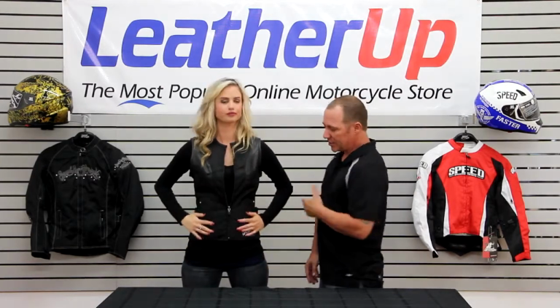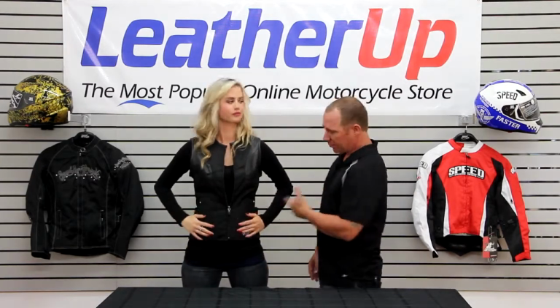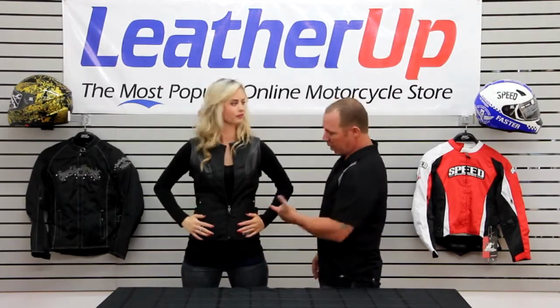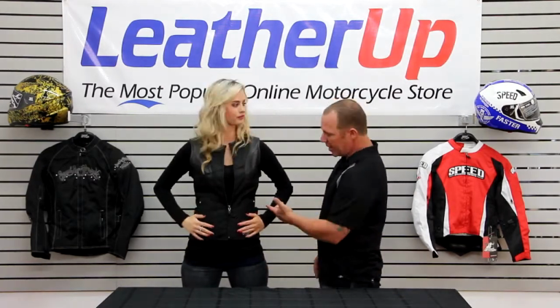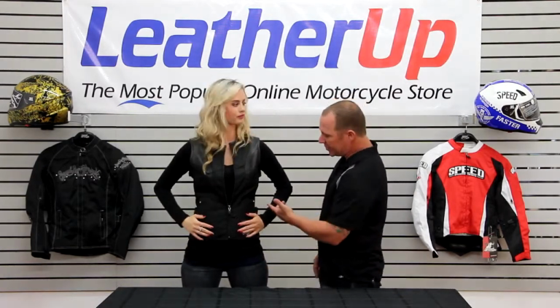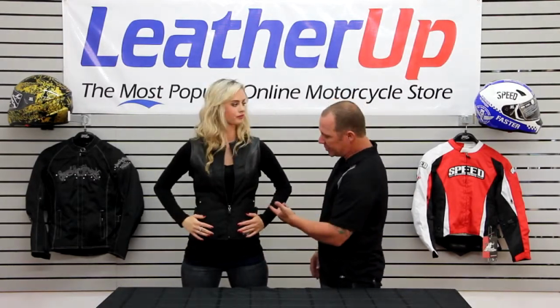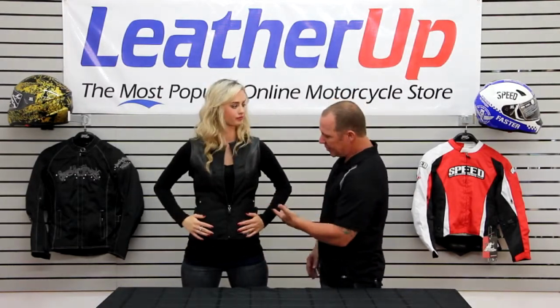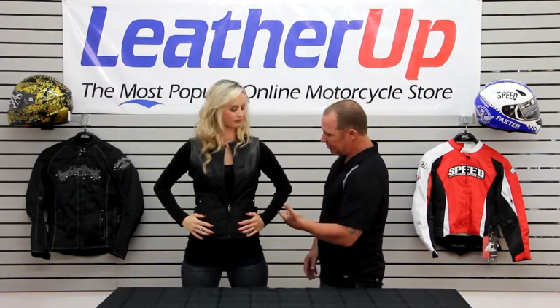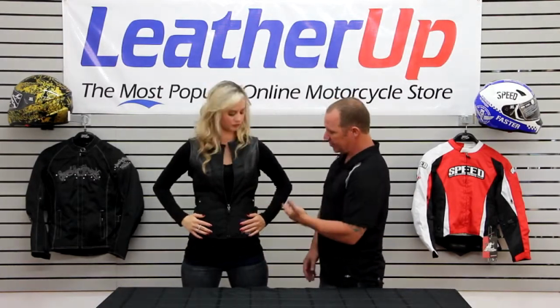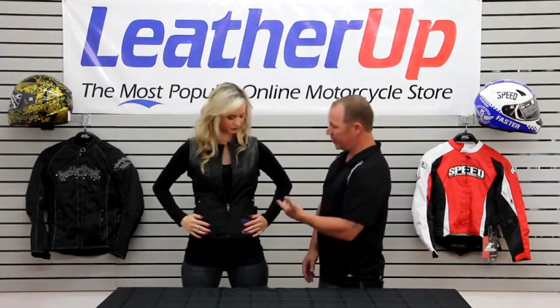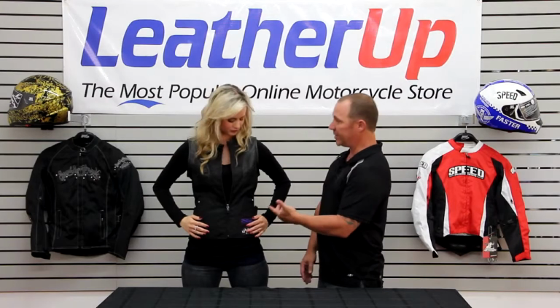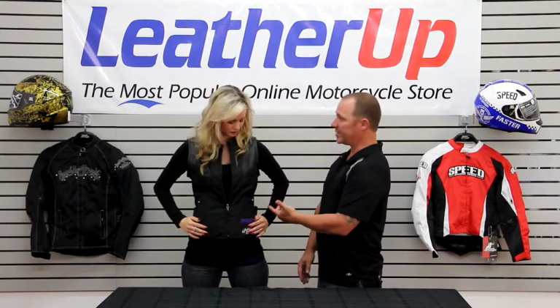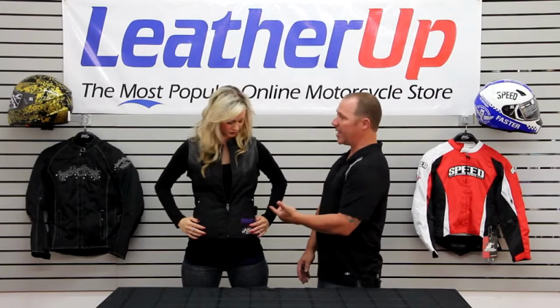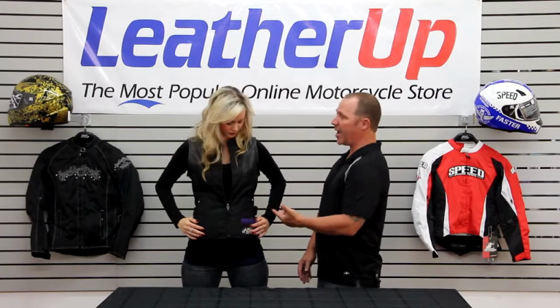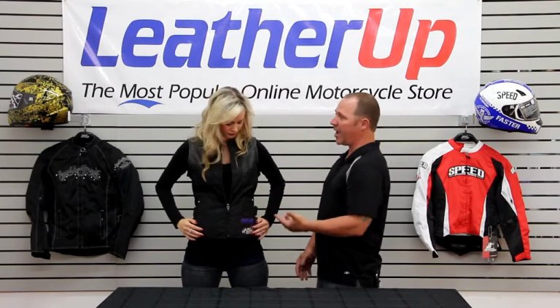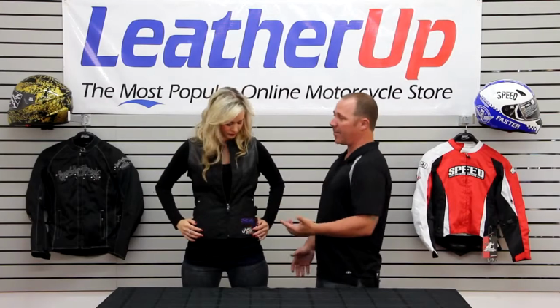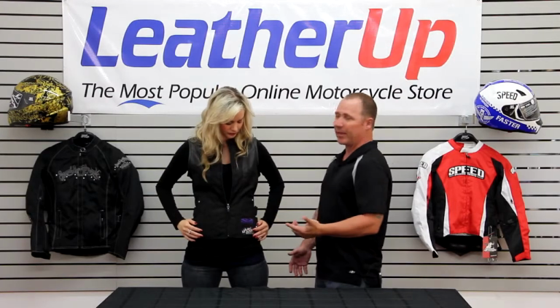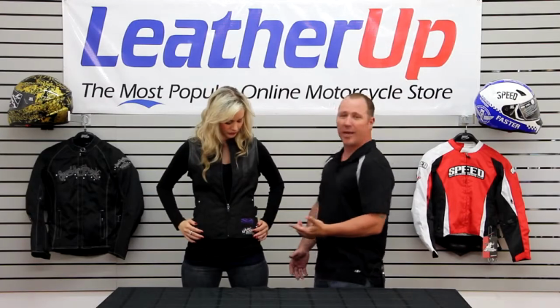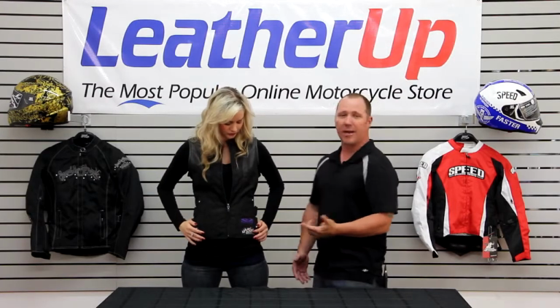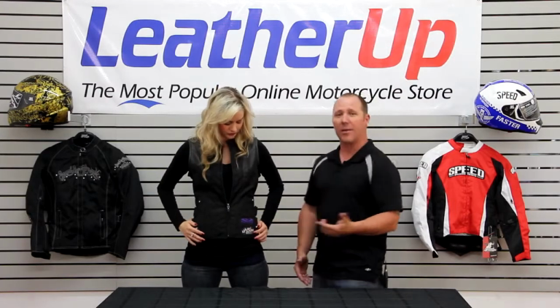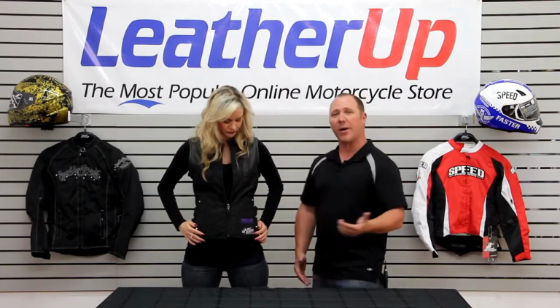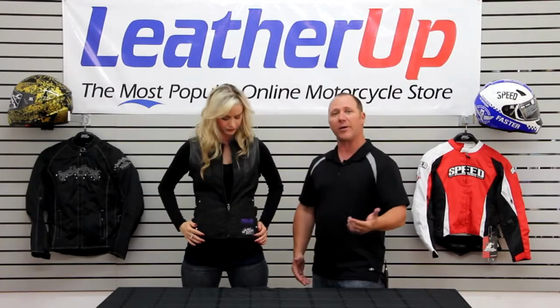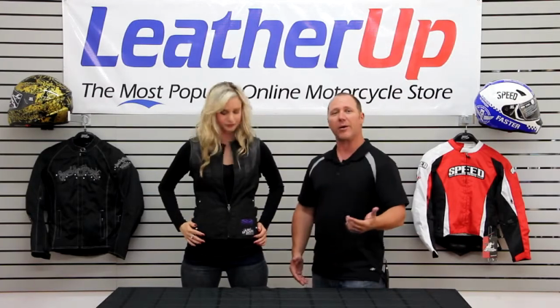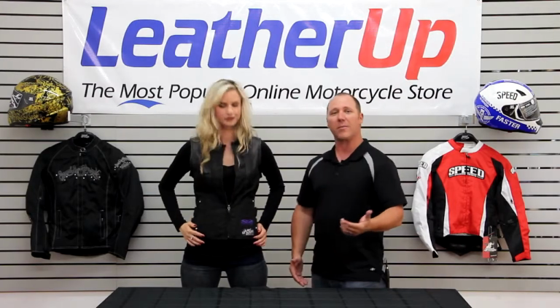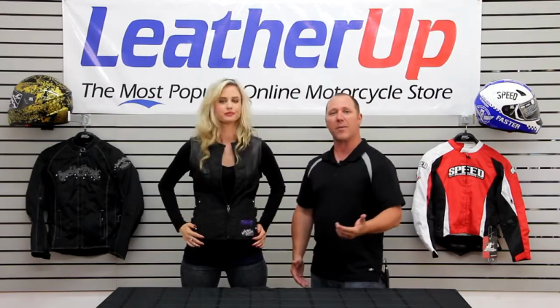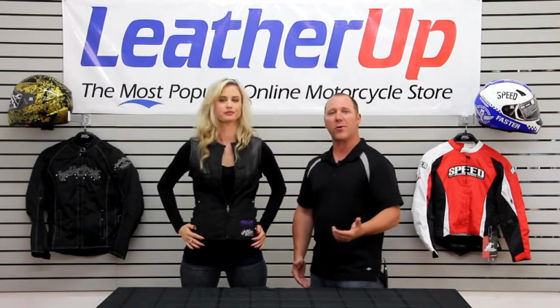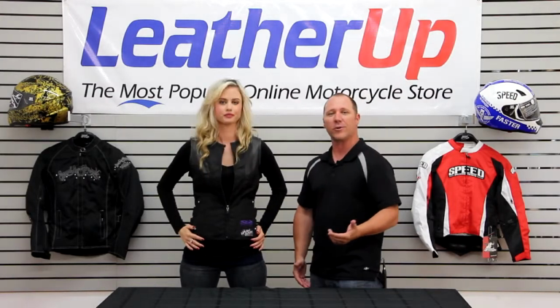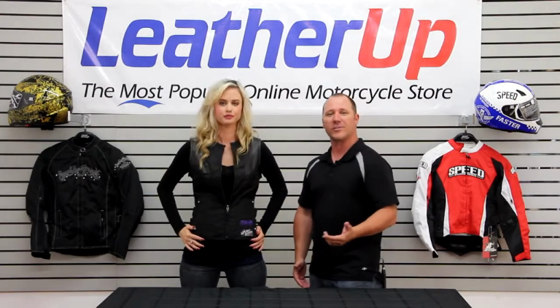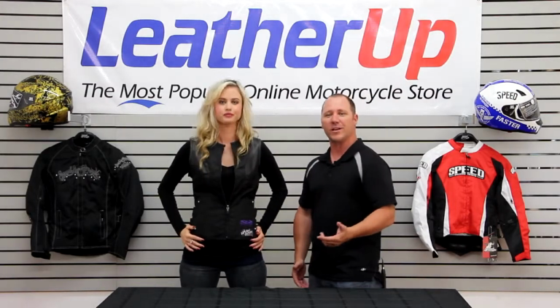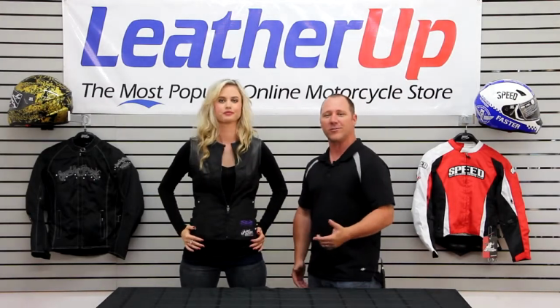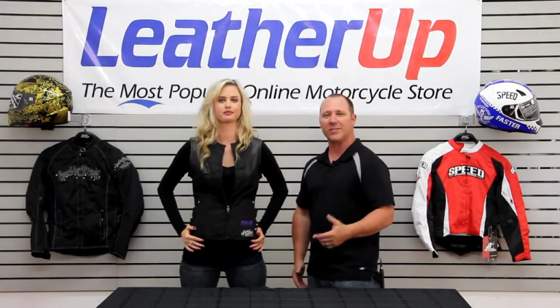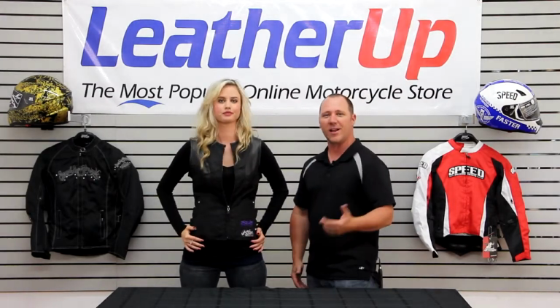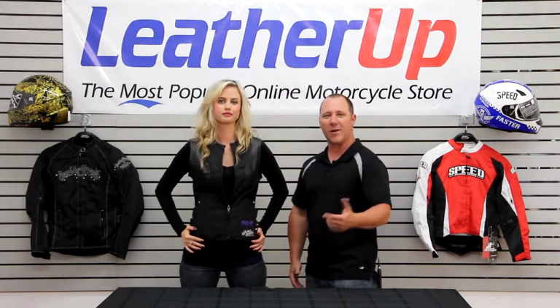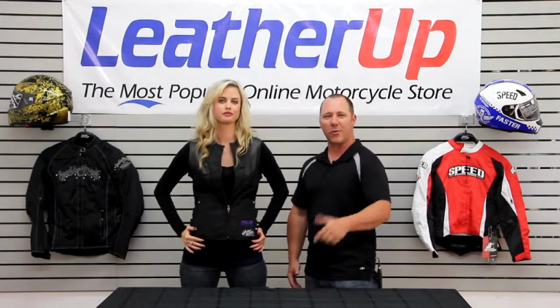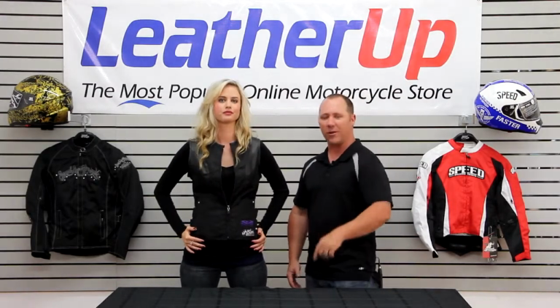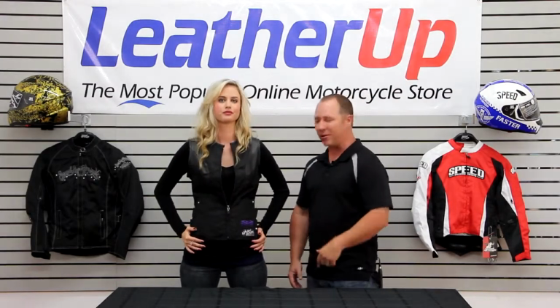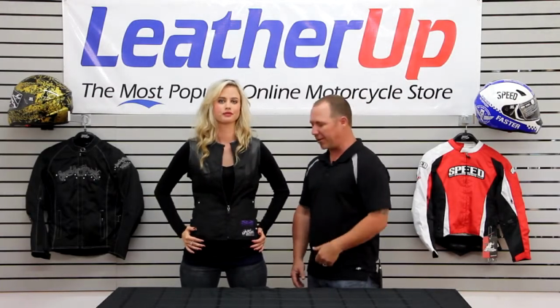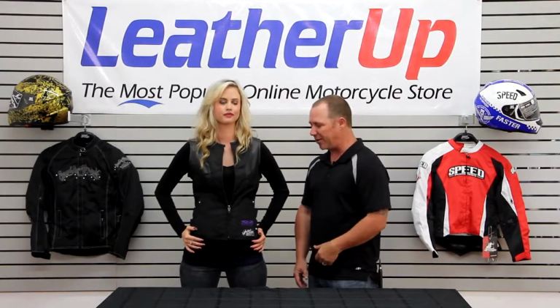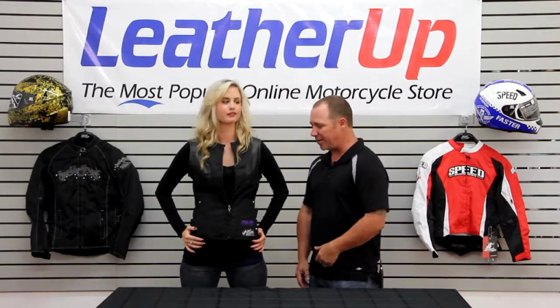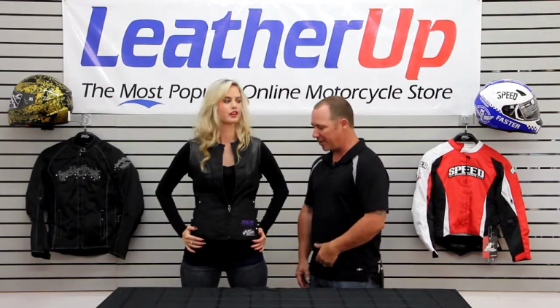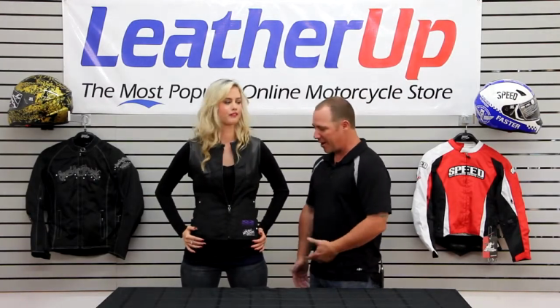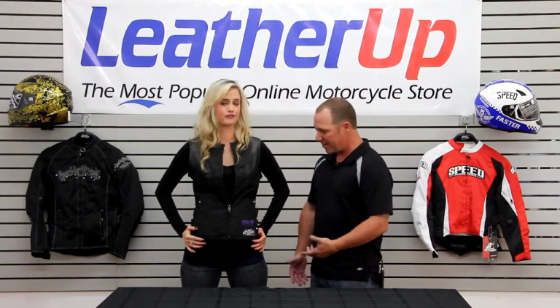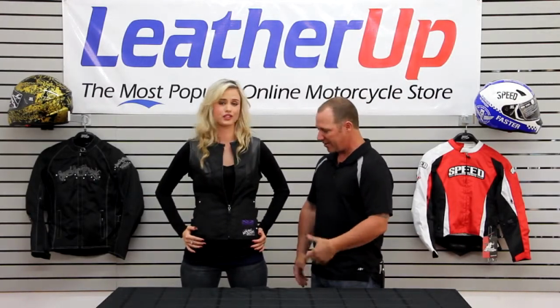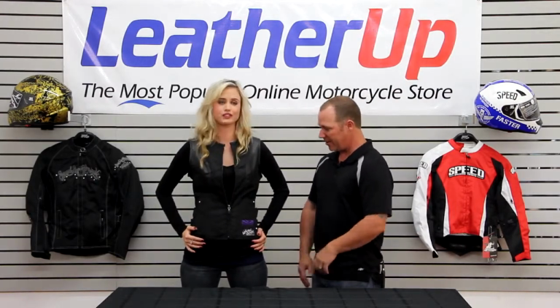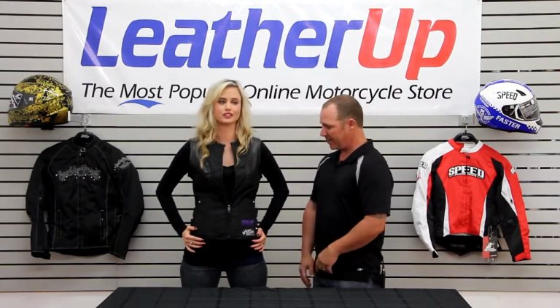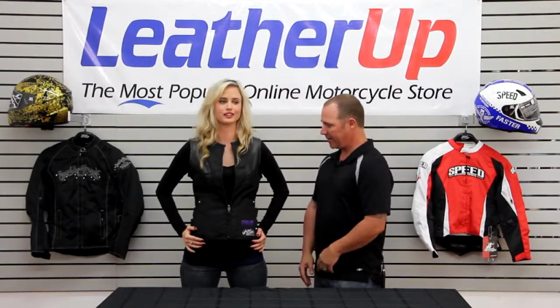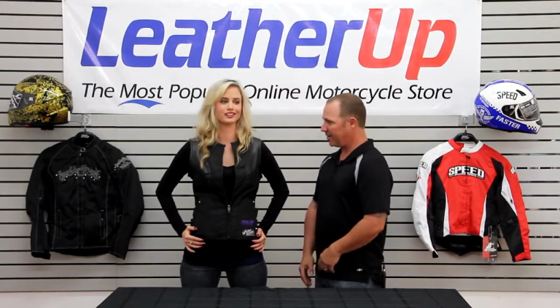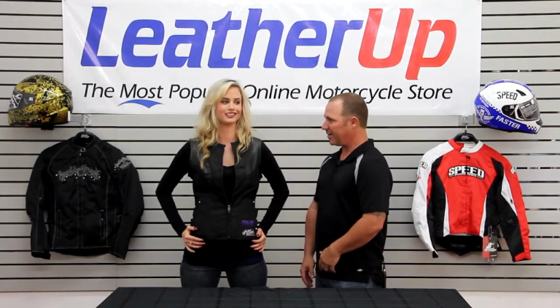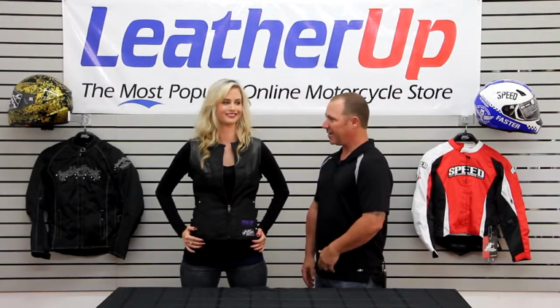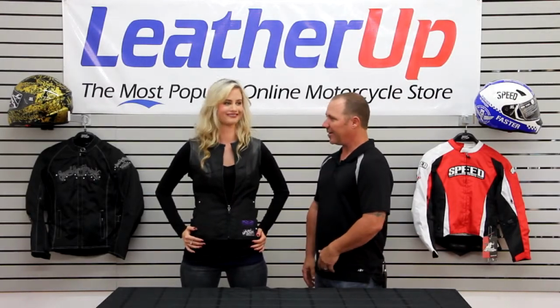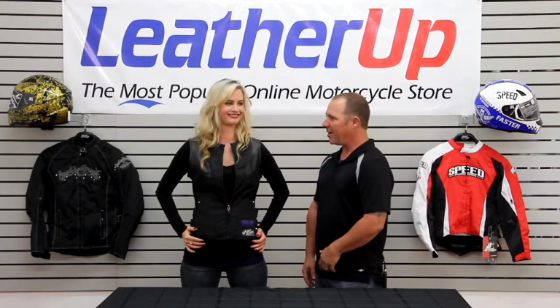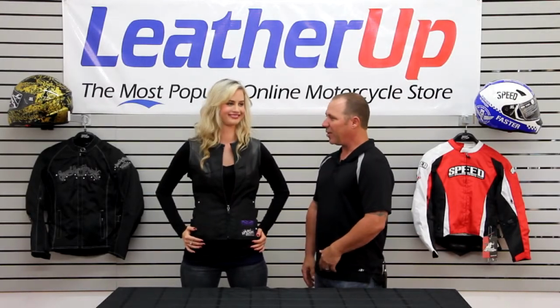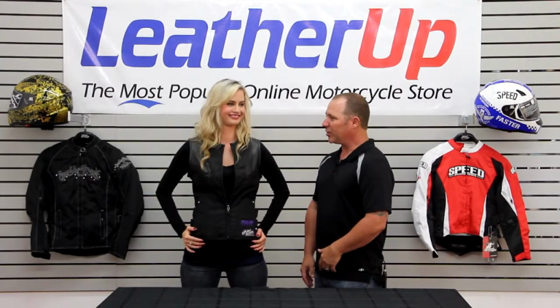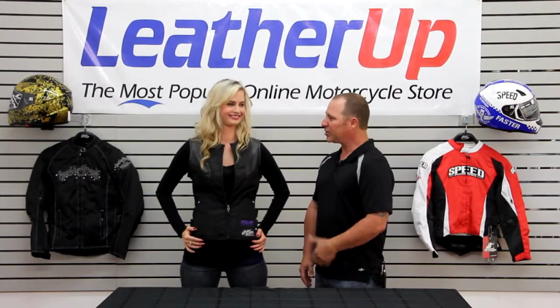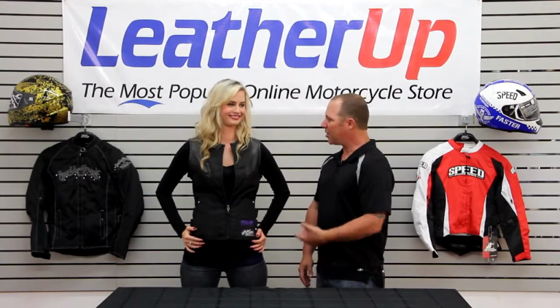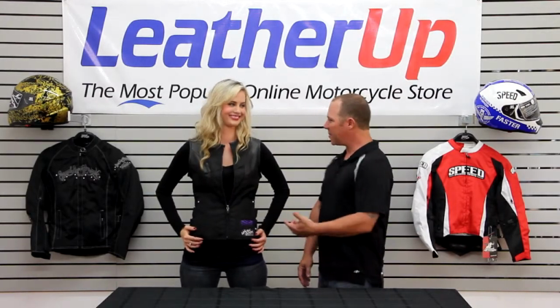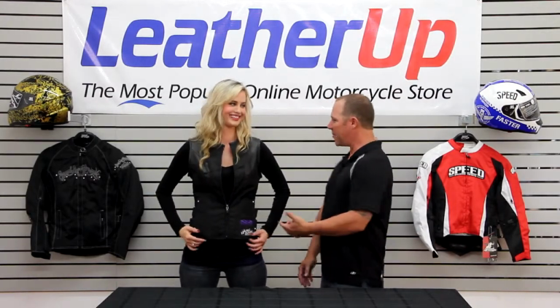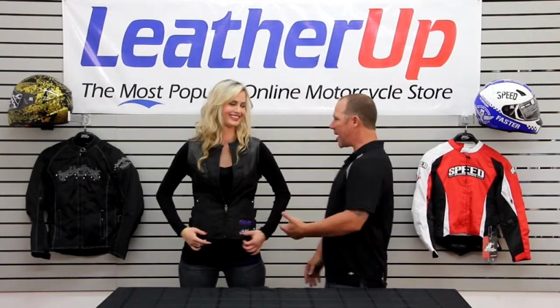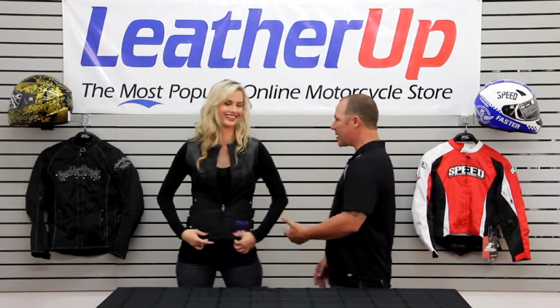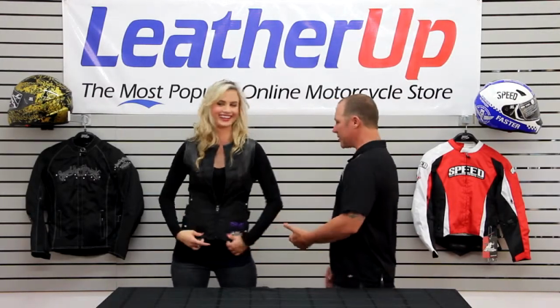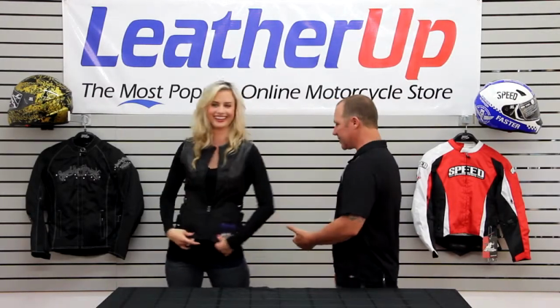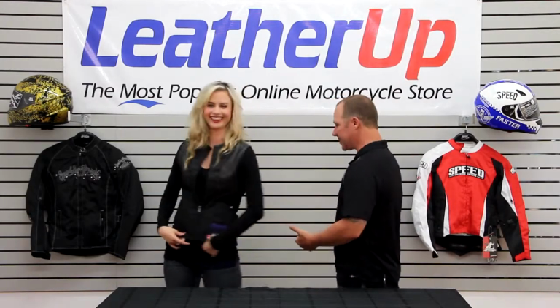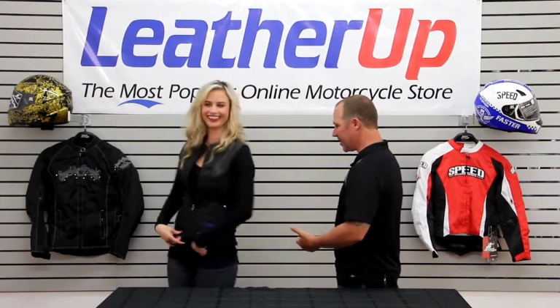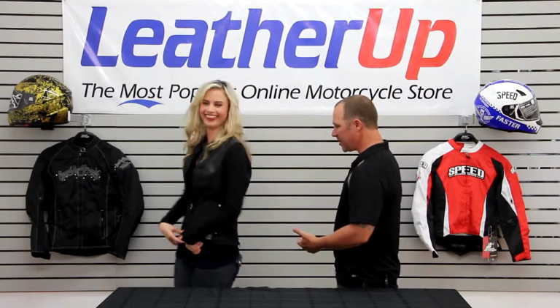Some rhinestones really say, hey, I'm a lady. I'm out here on my motorcycle today. I want to look good, feeling good. Let's show them the back of this thing.